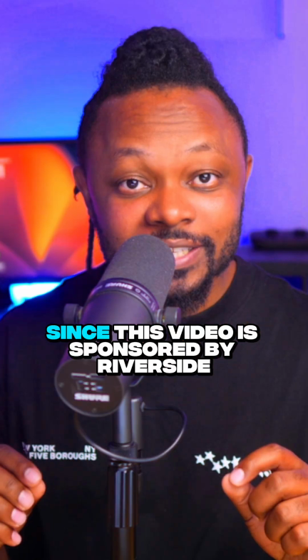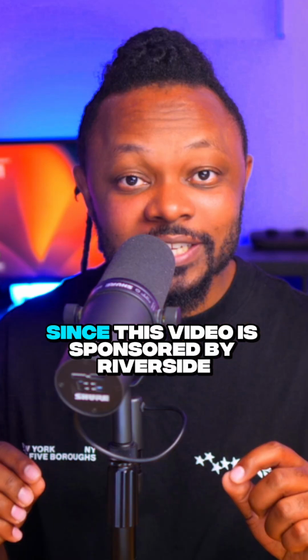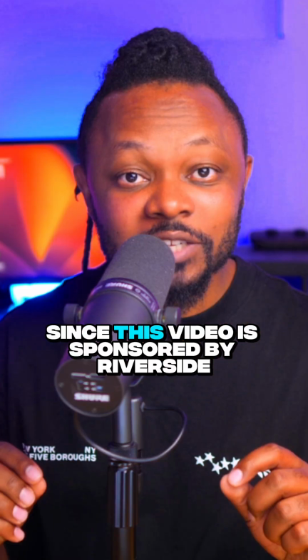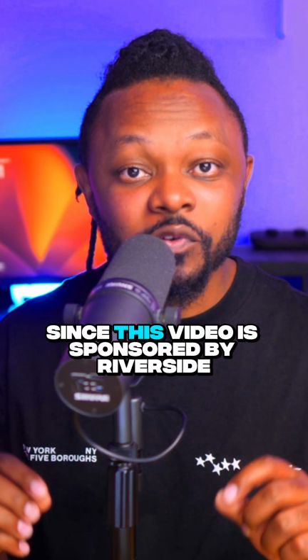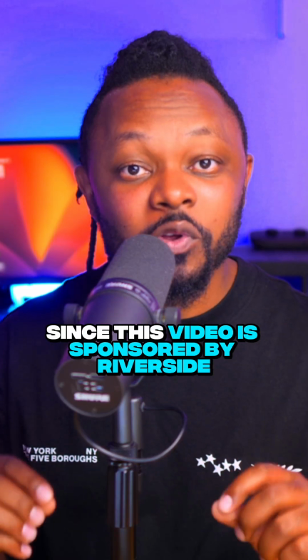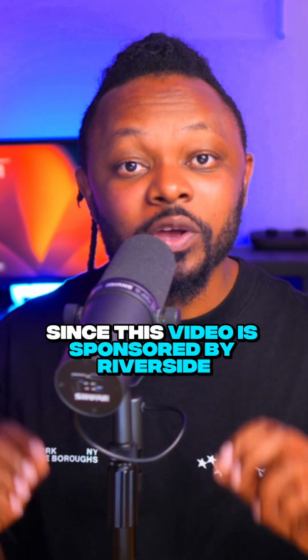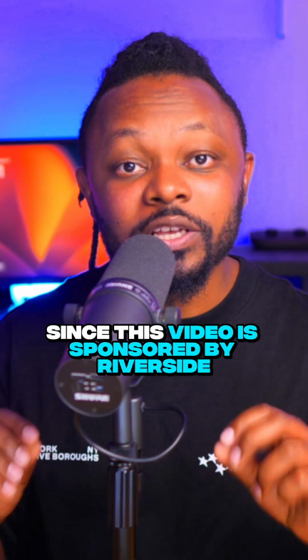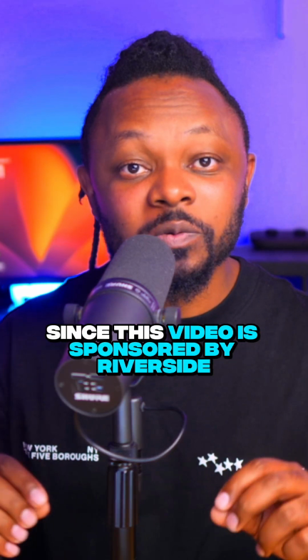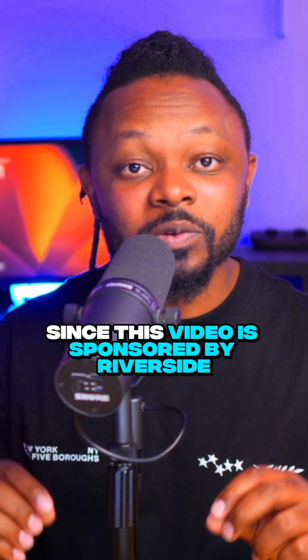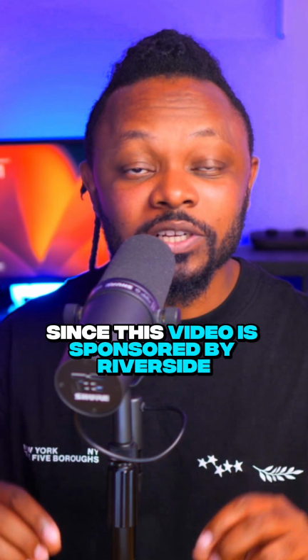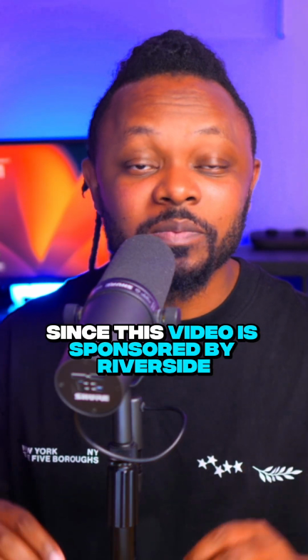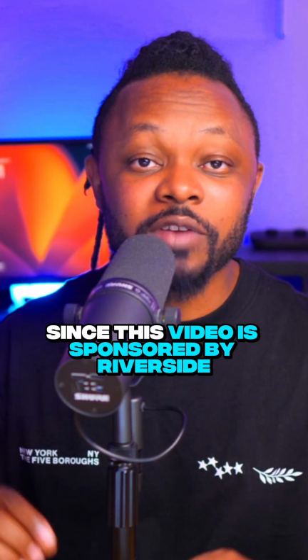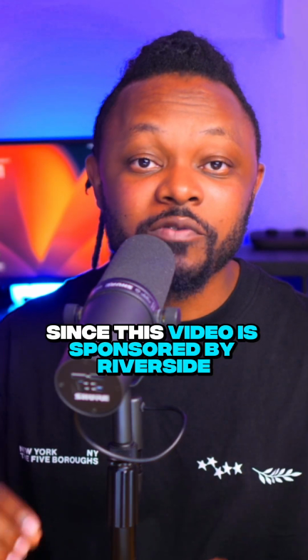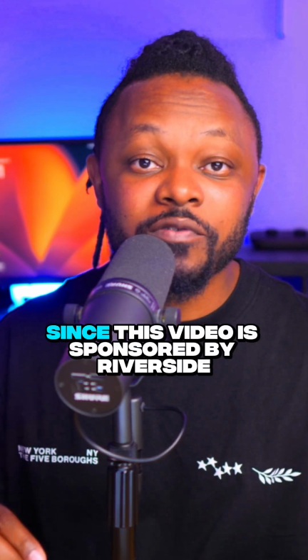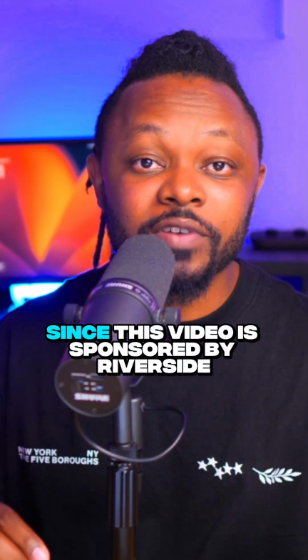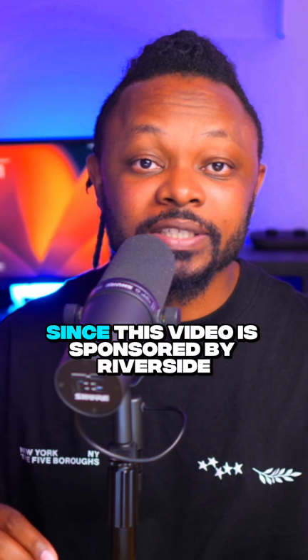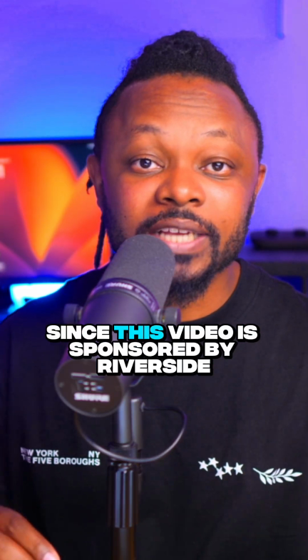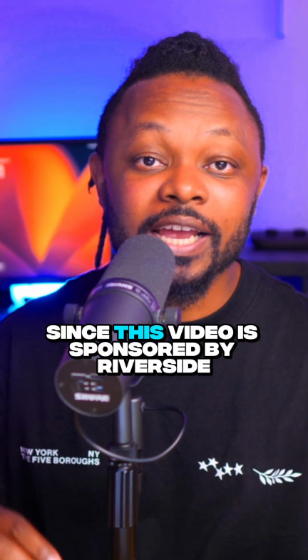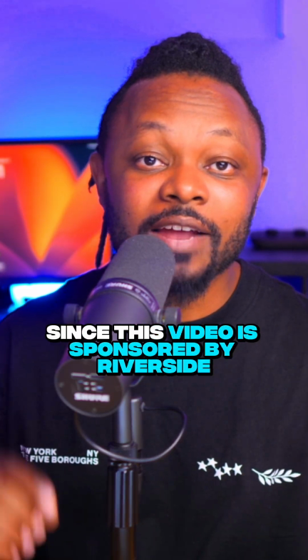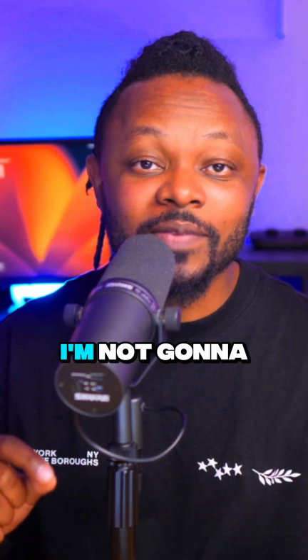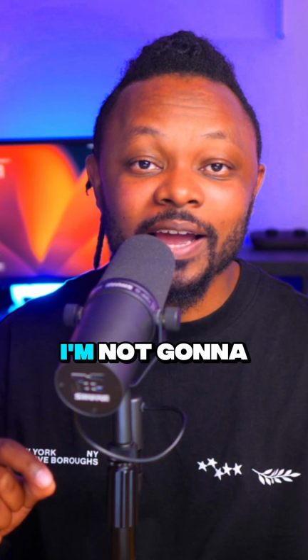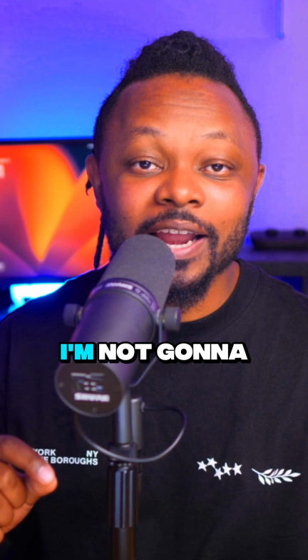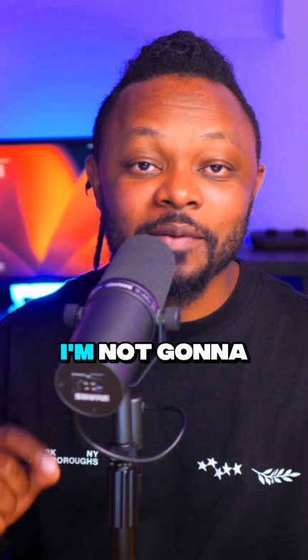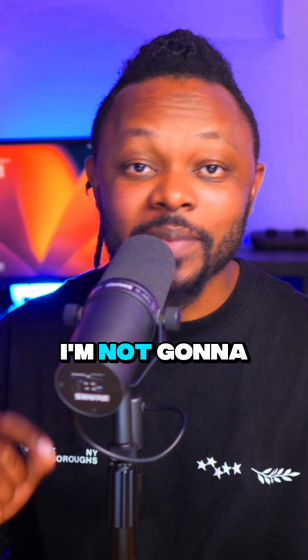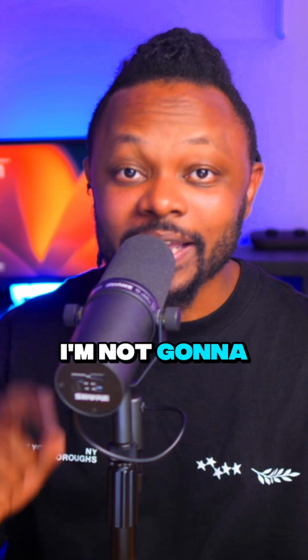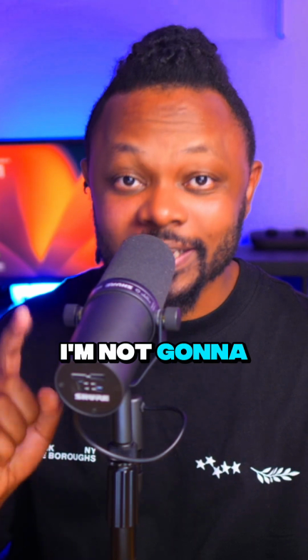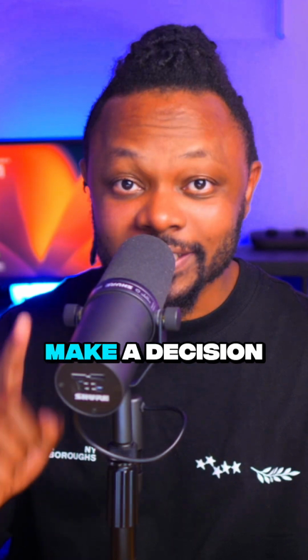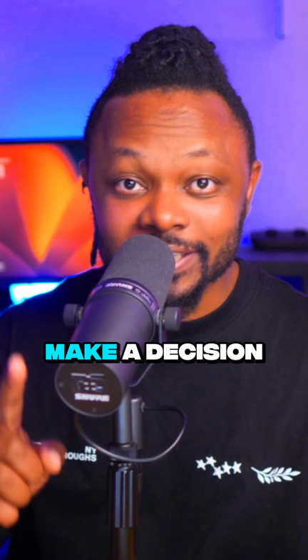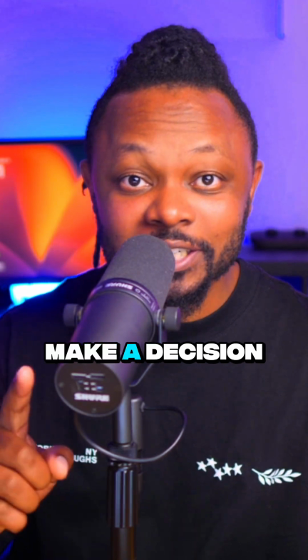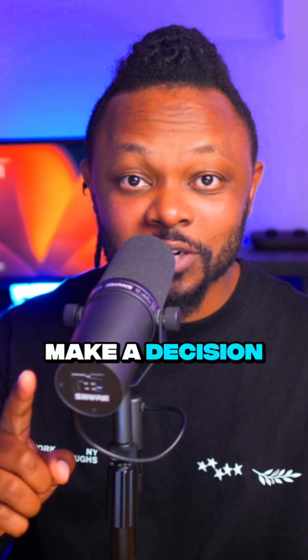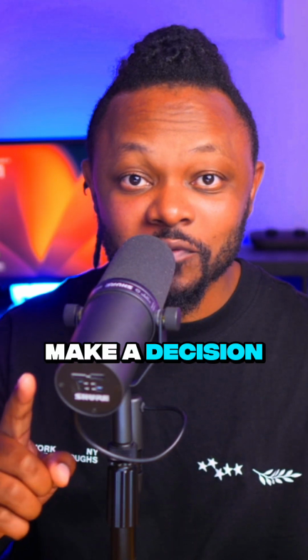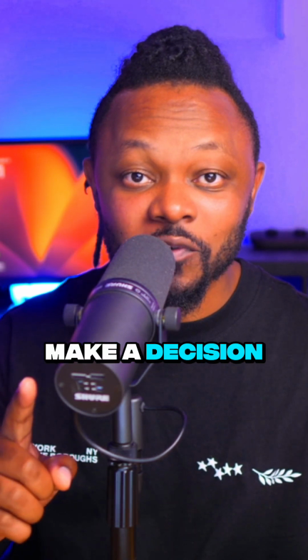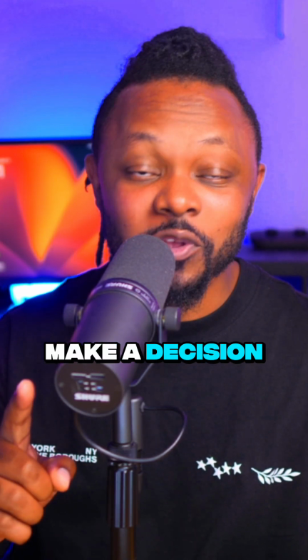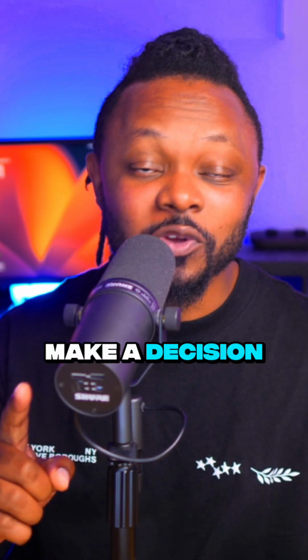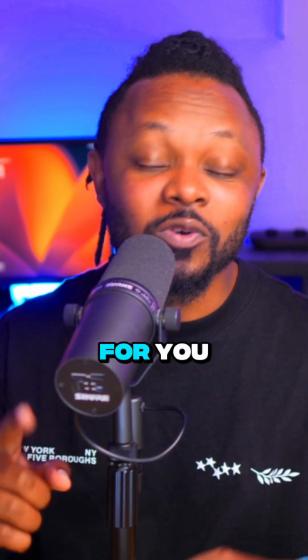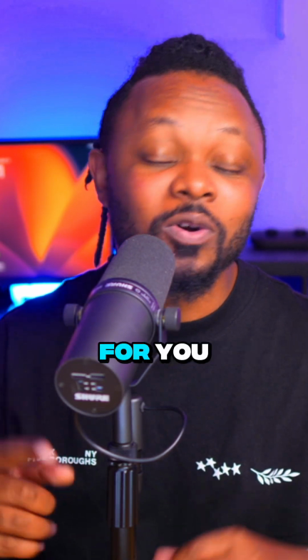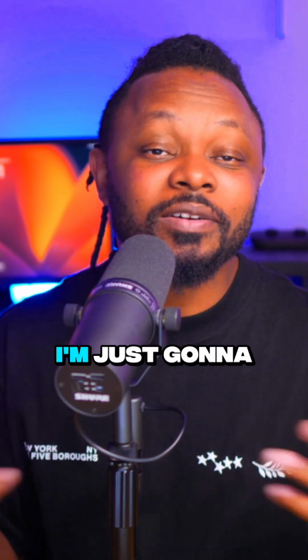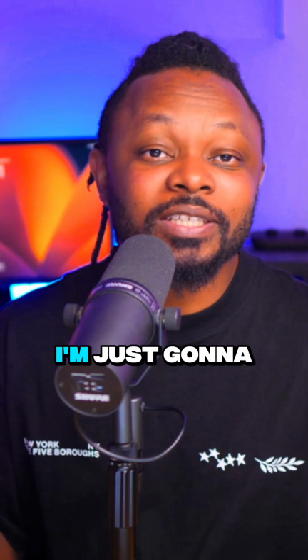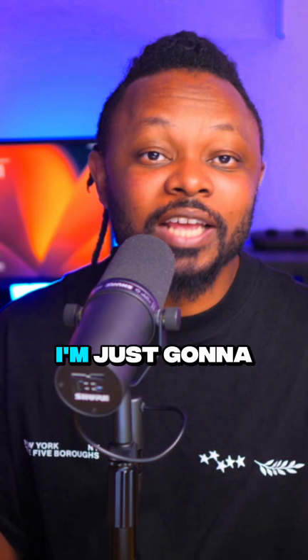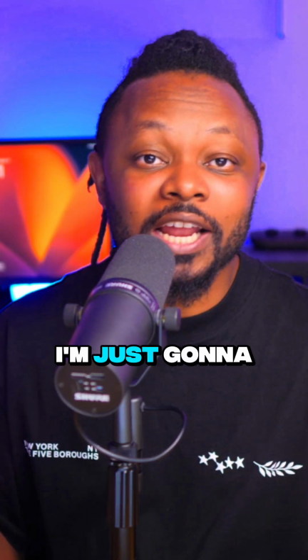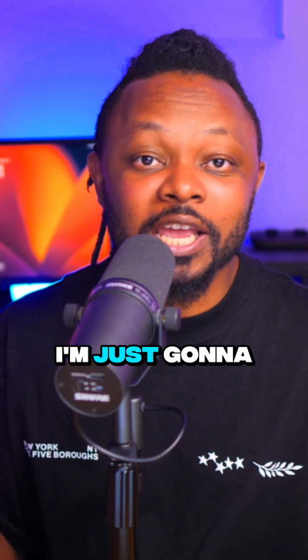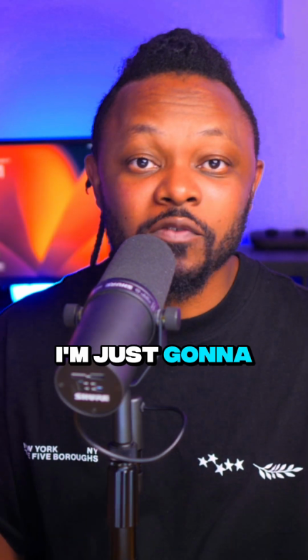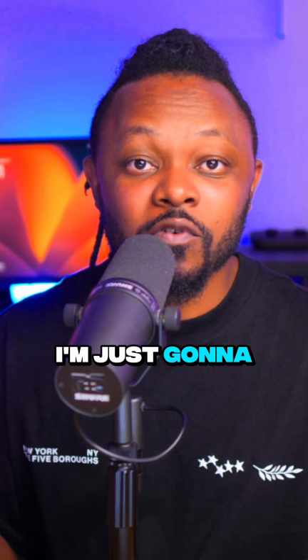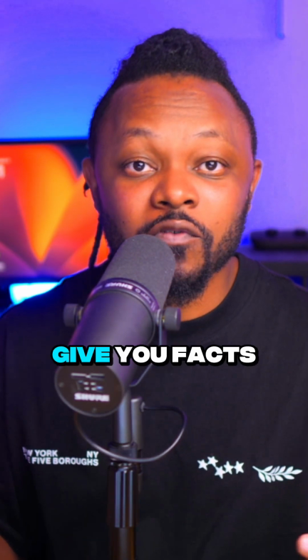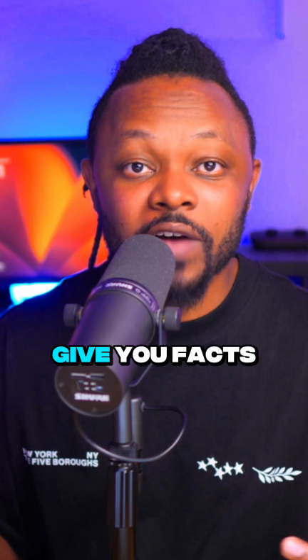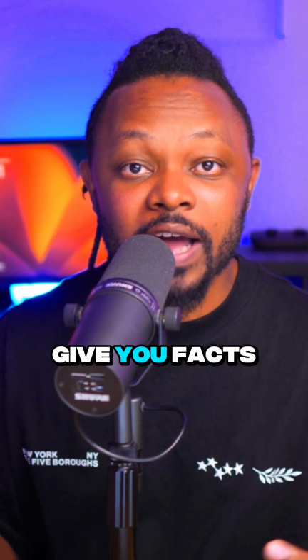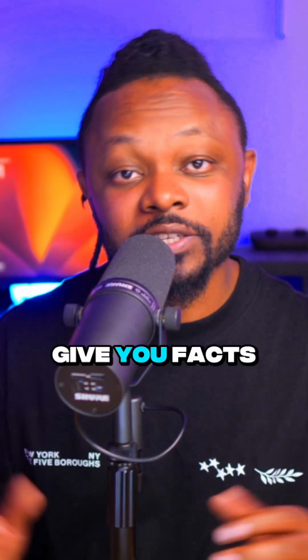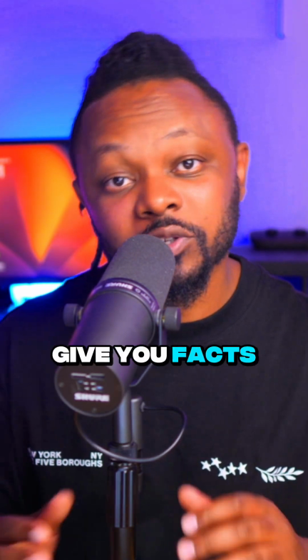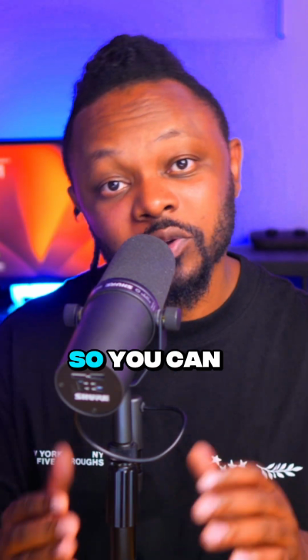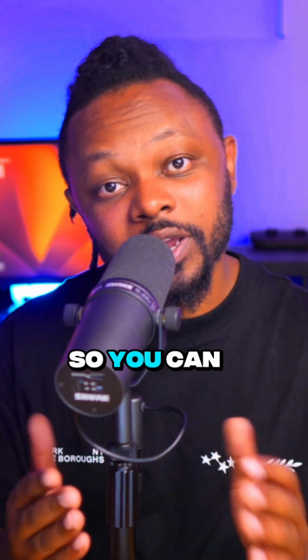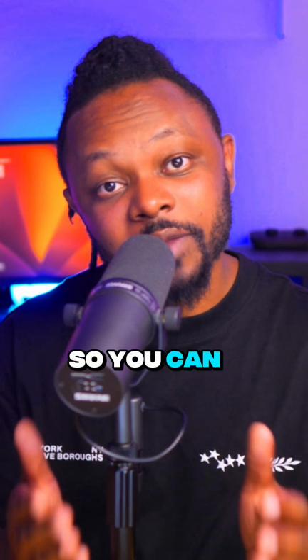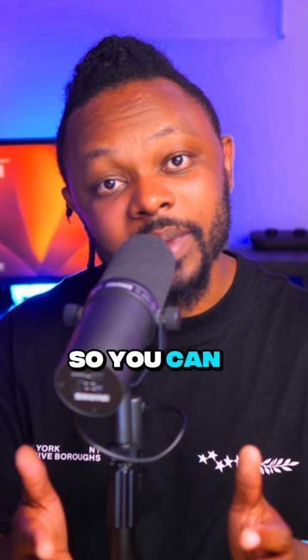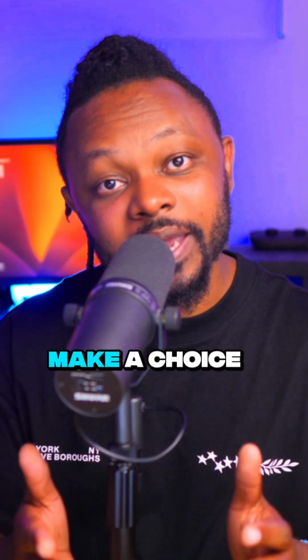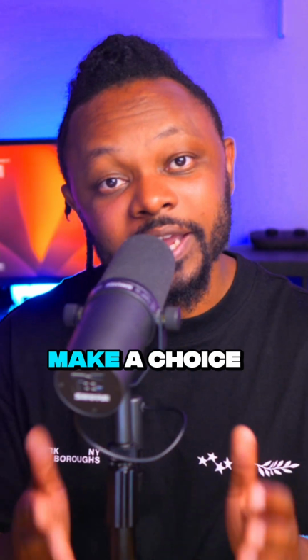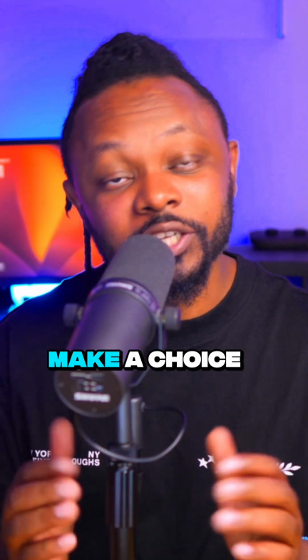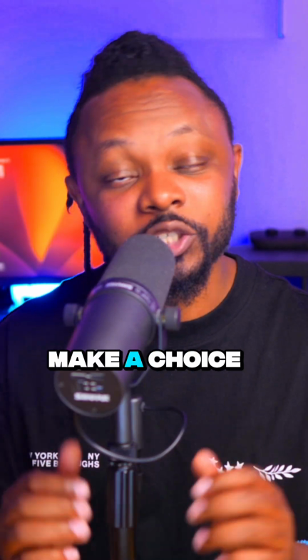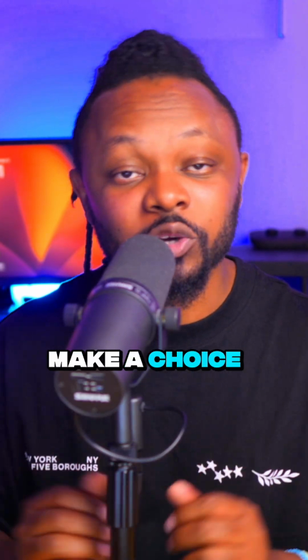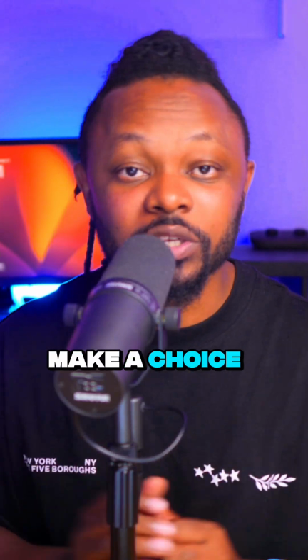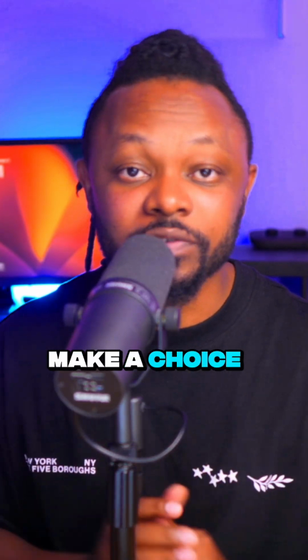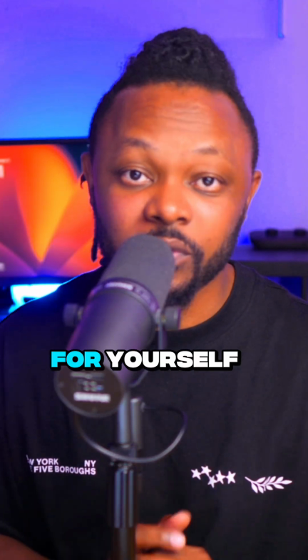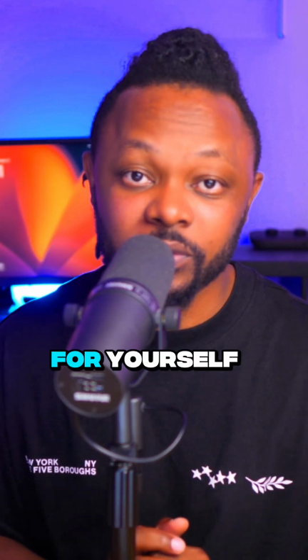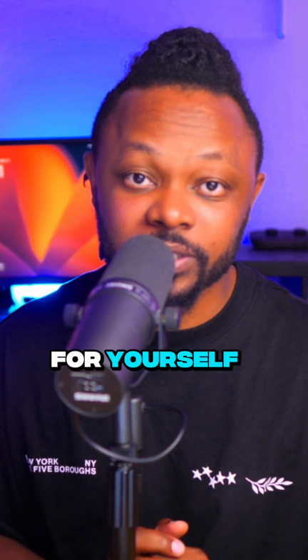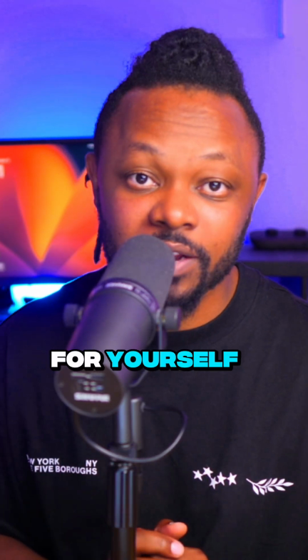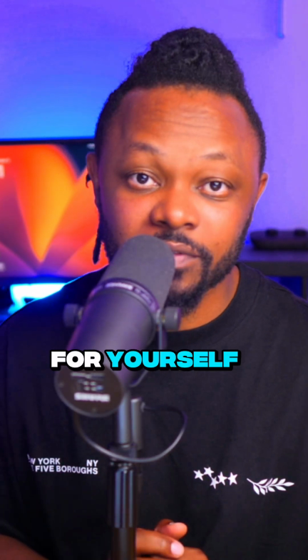Since this video is sponsored by Riverside, I'm not going to make a decision for you. I'm just going to give you facts so you can make a choice for yourself.